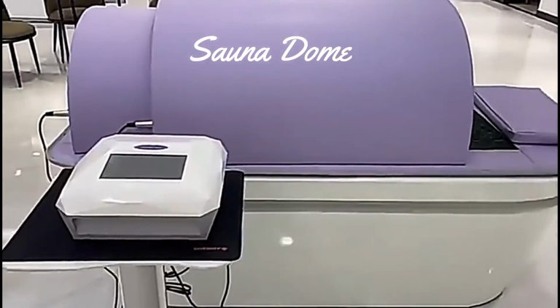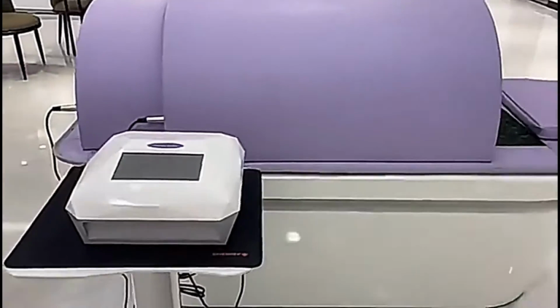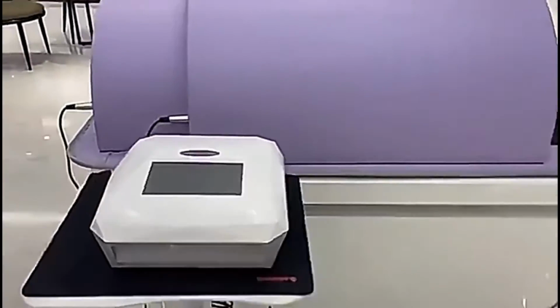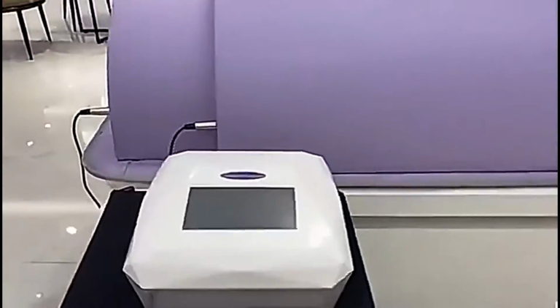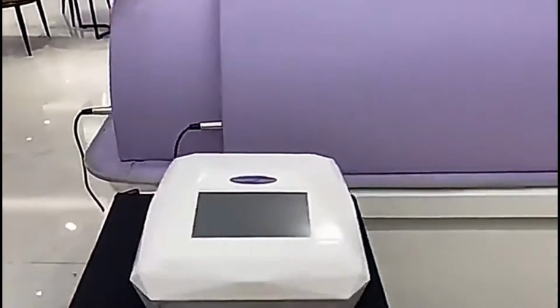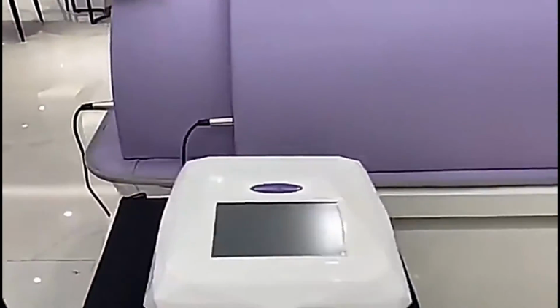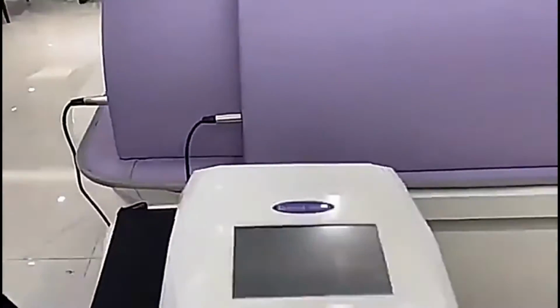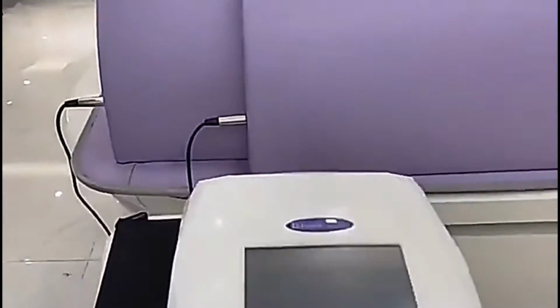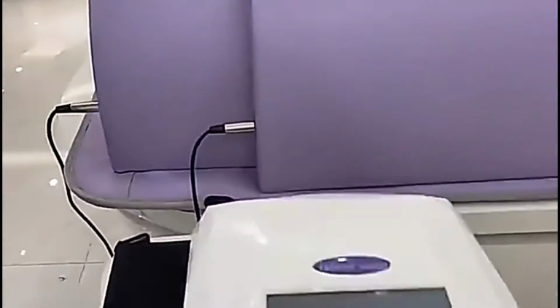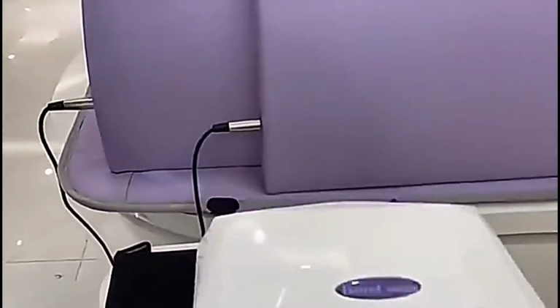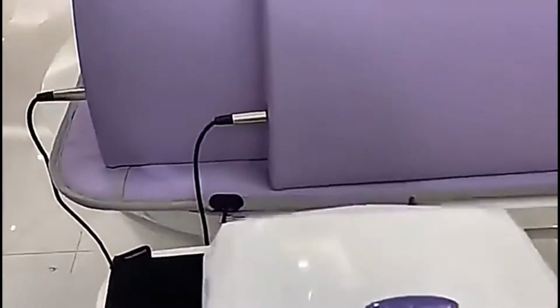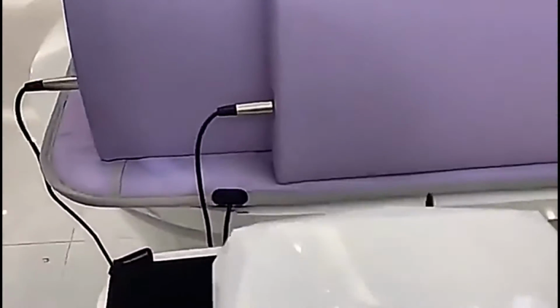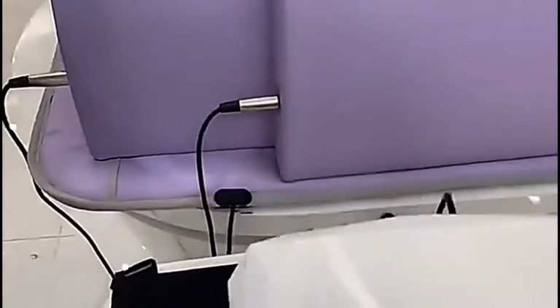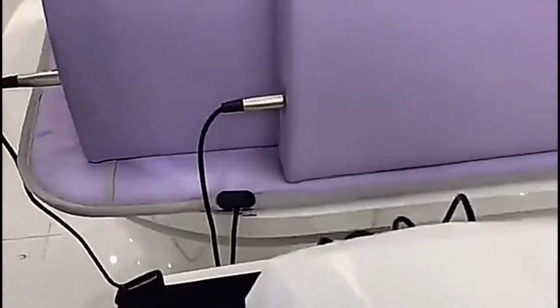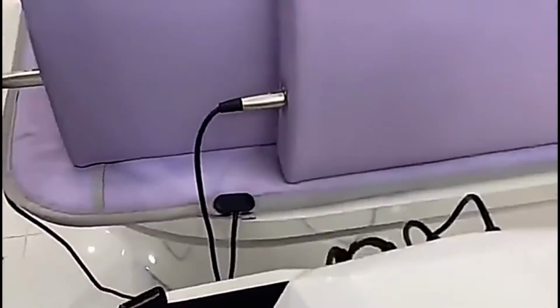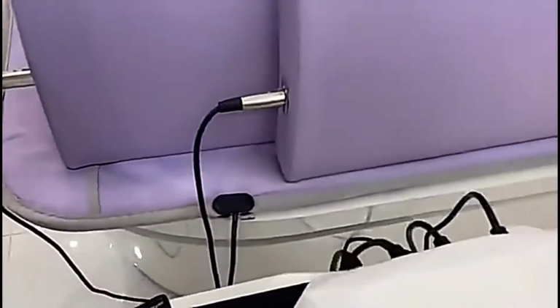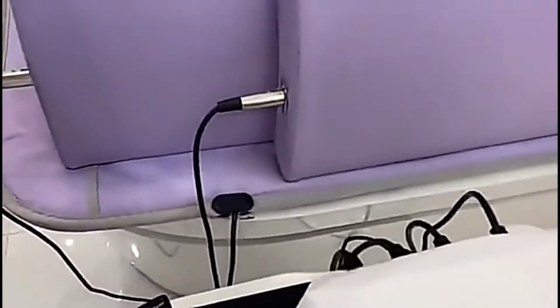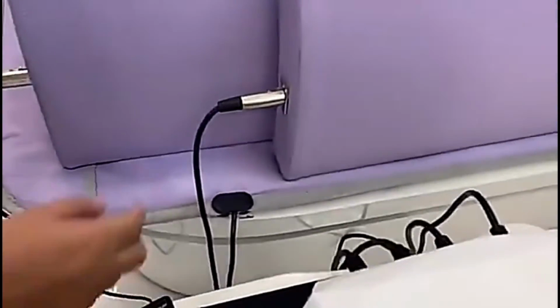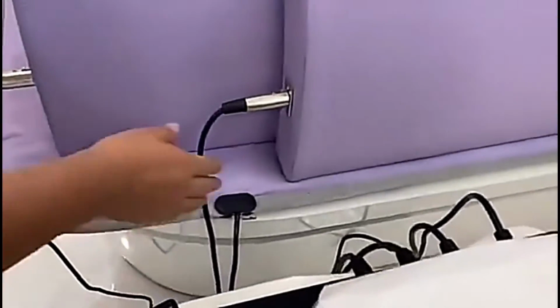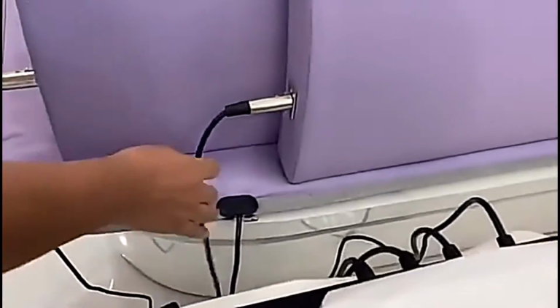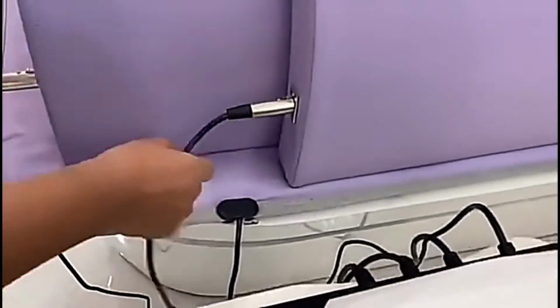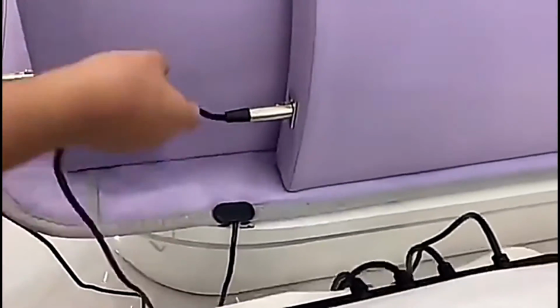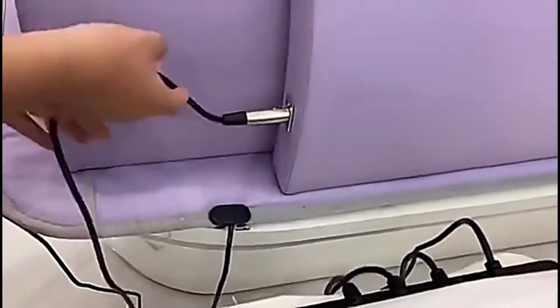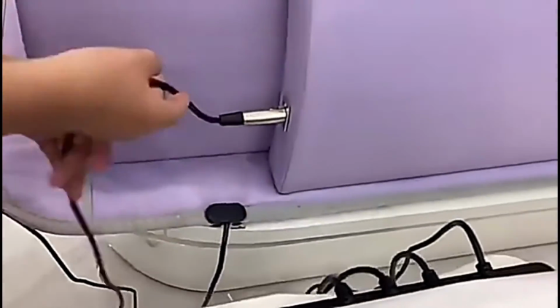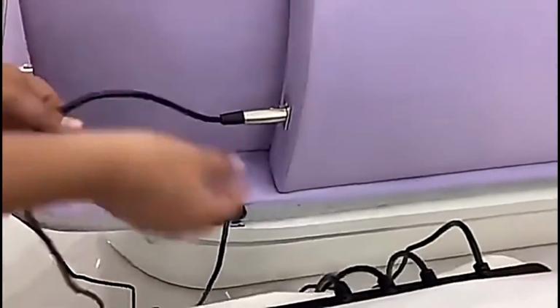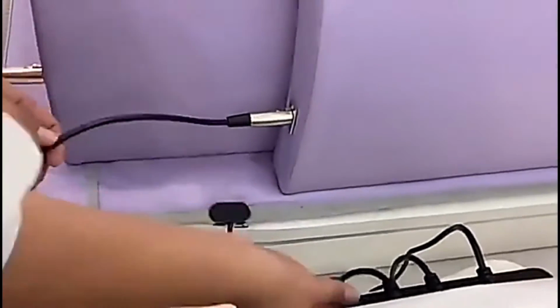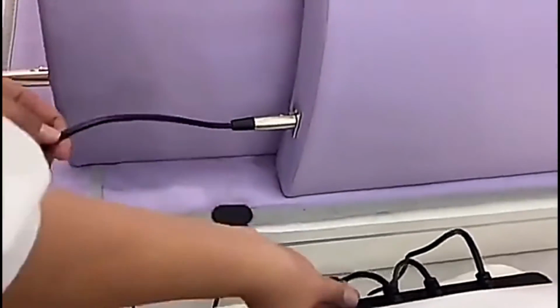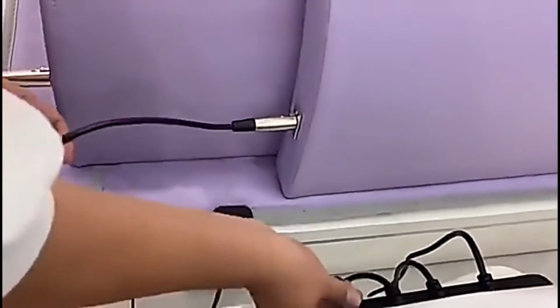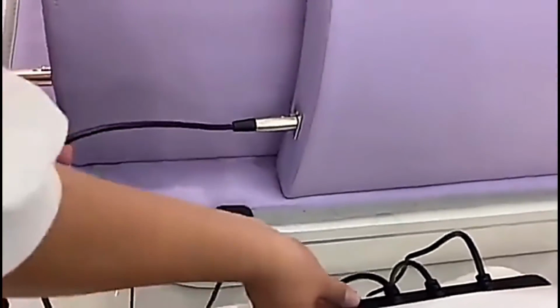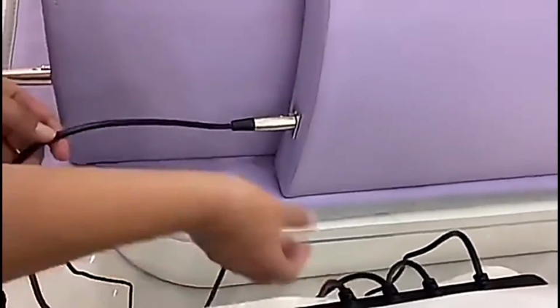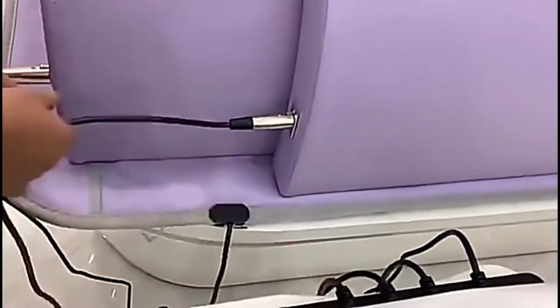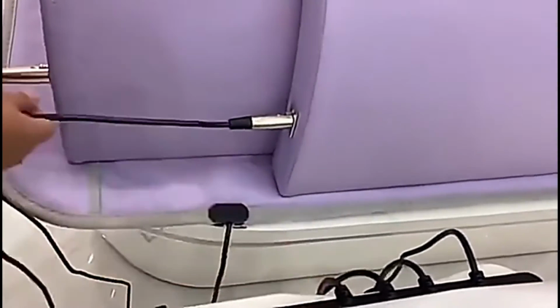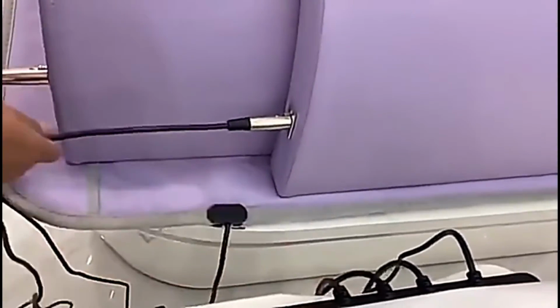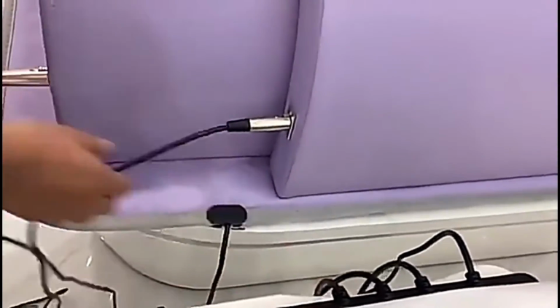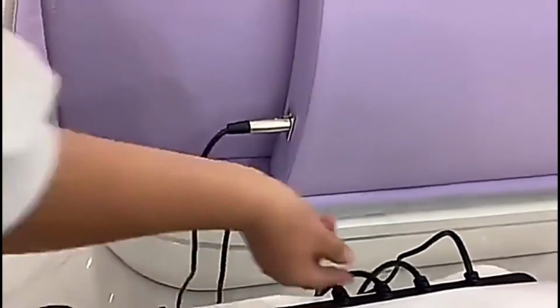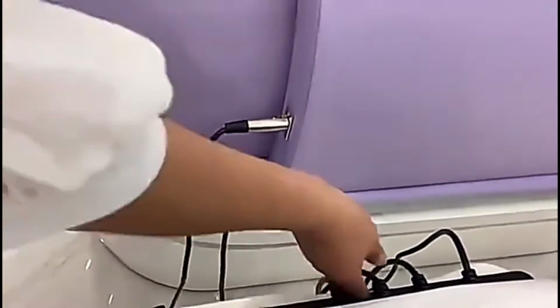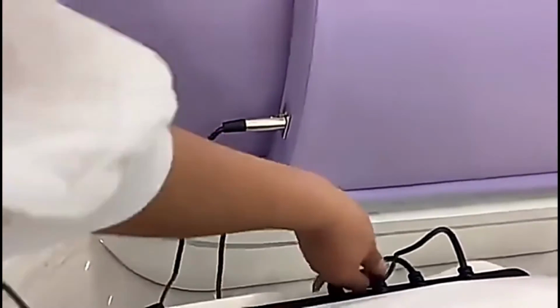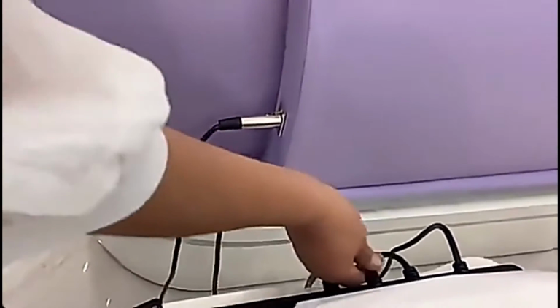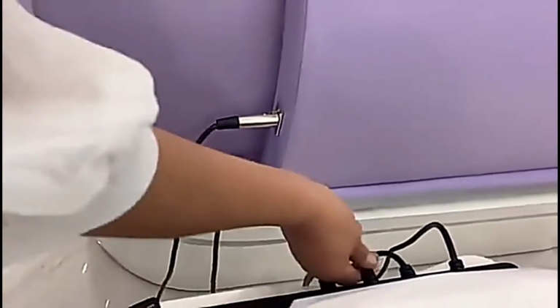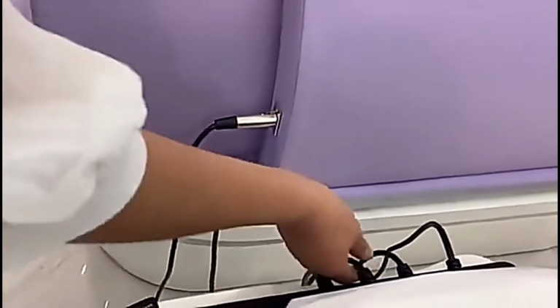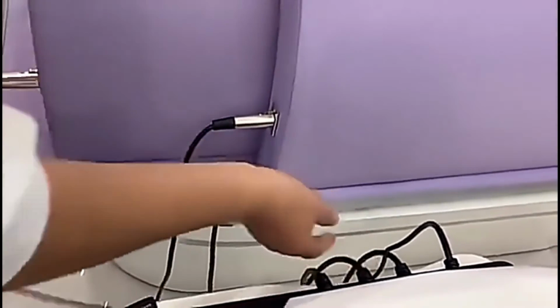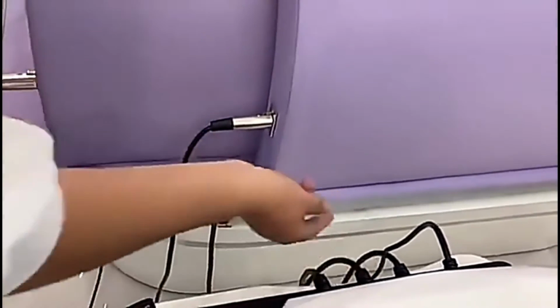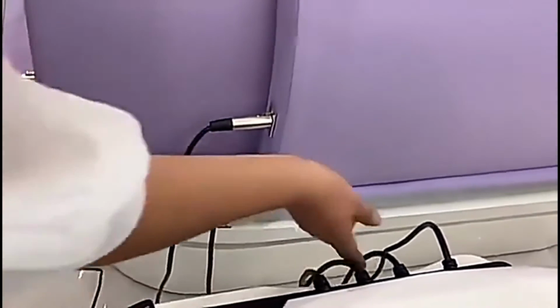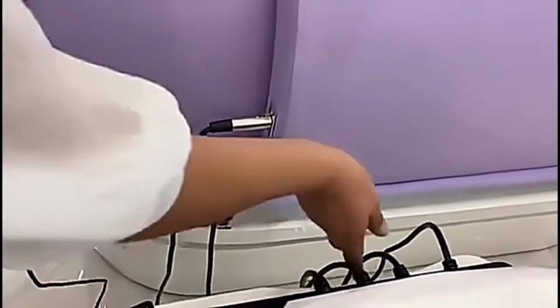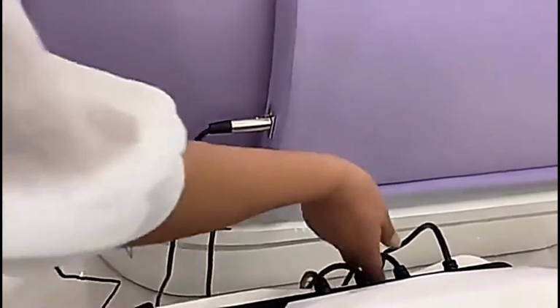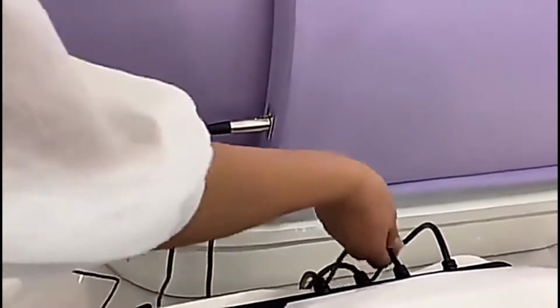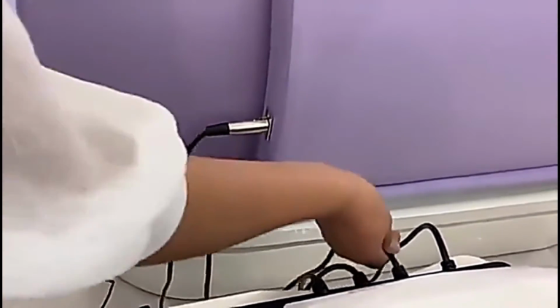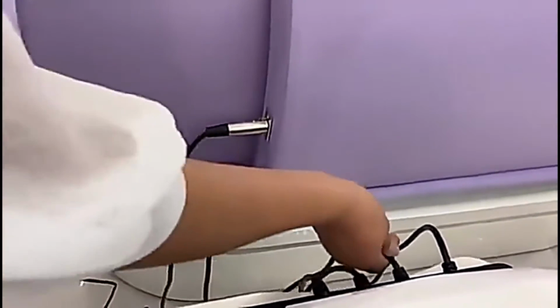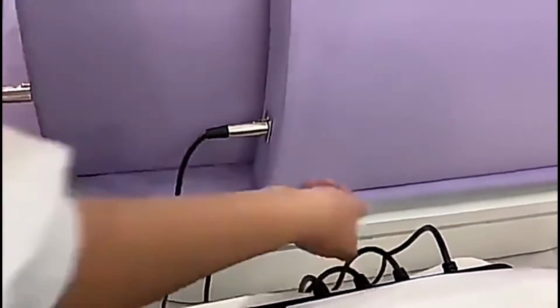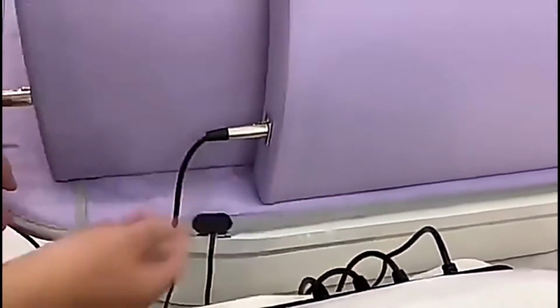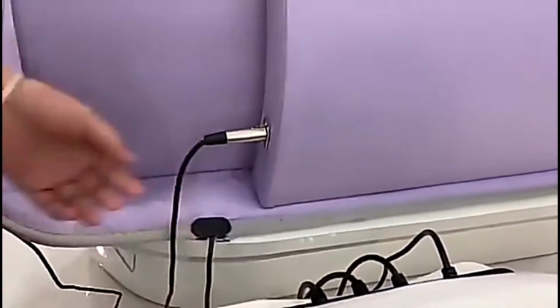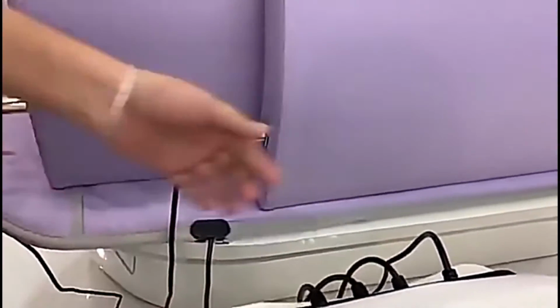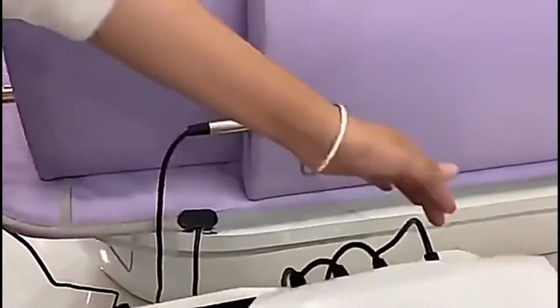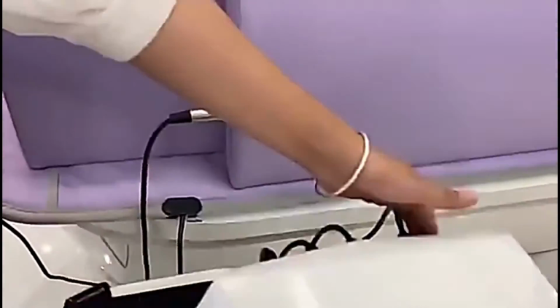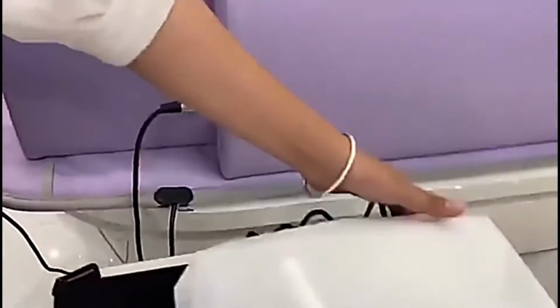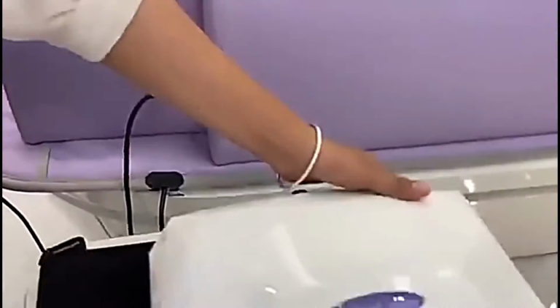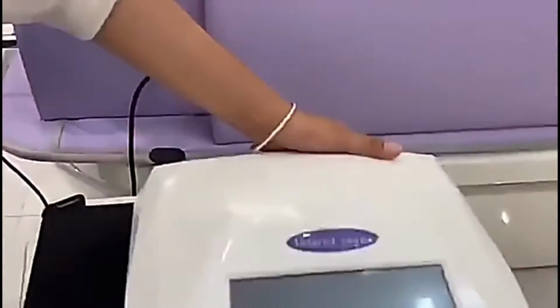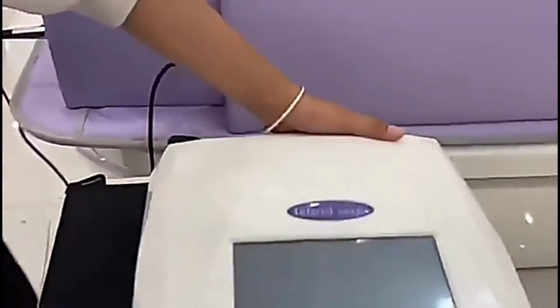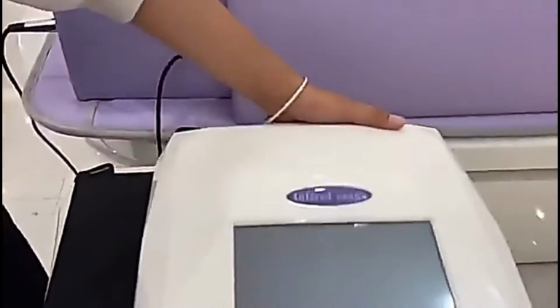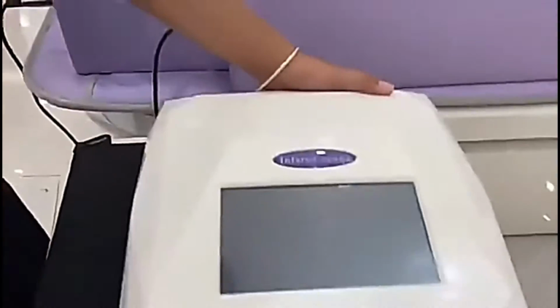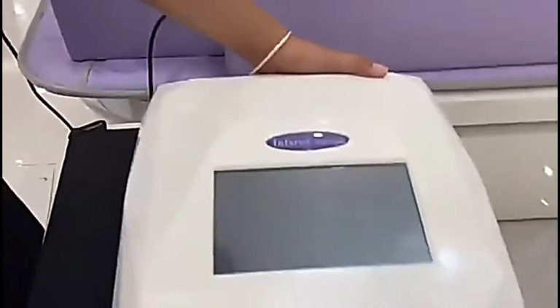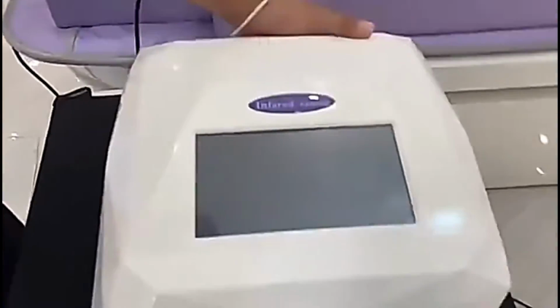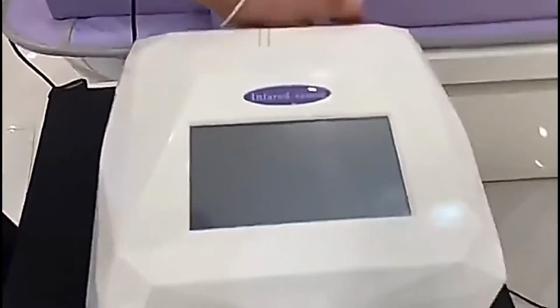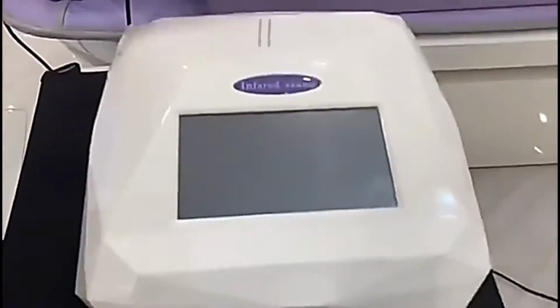Connect the door with the controller box, the upper heating zone, middle heating zone, and the mattress zone. Then turn on the controller.